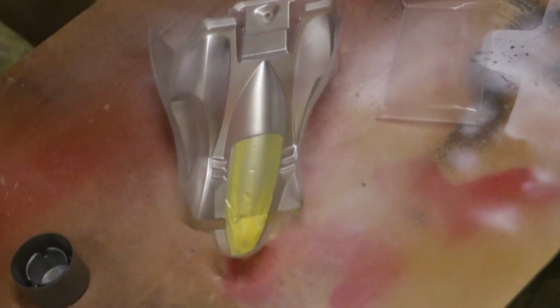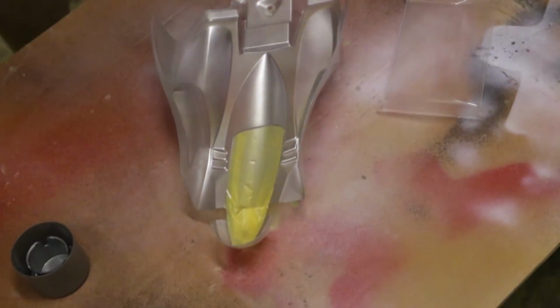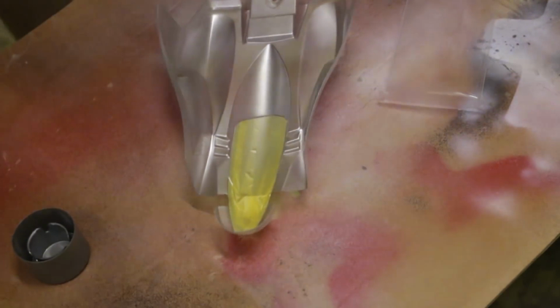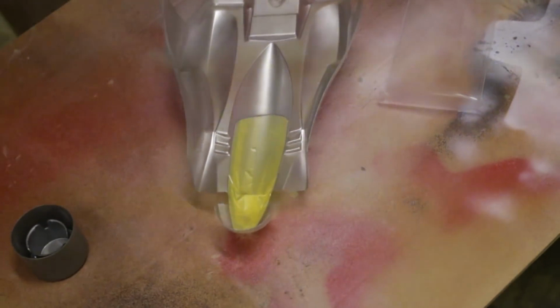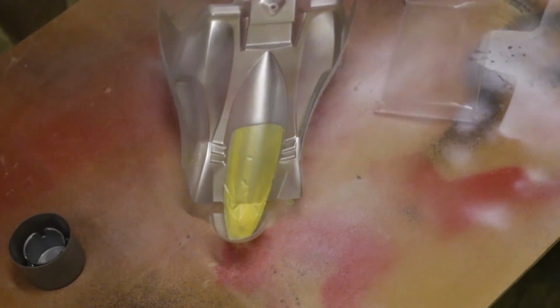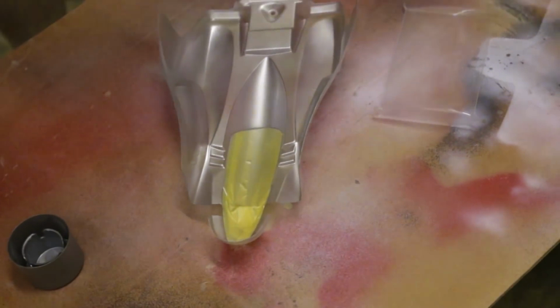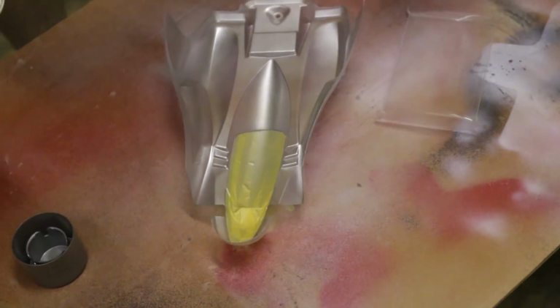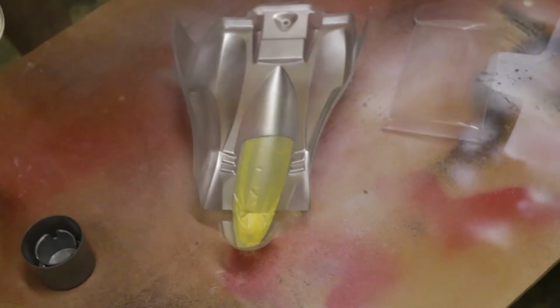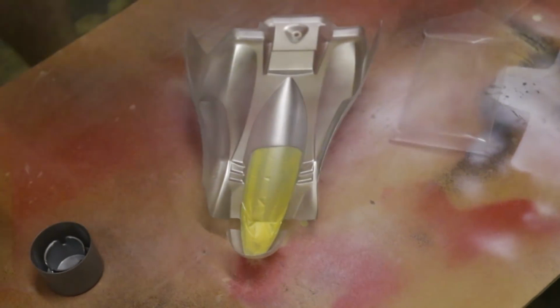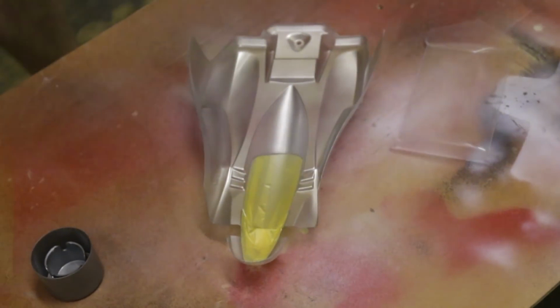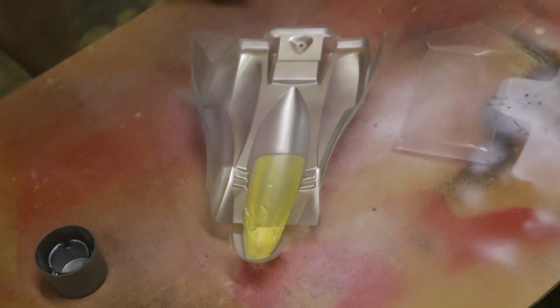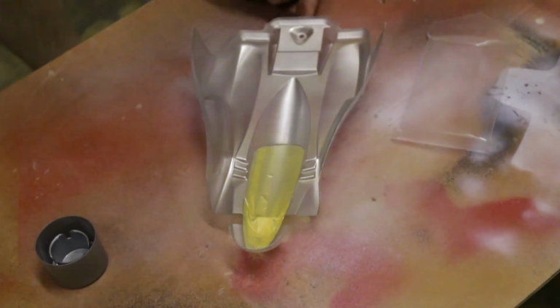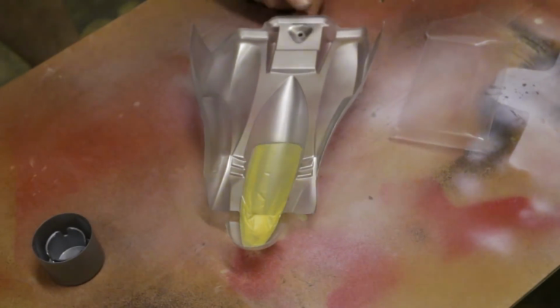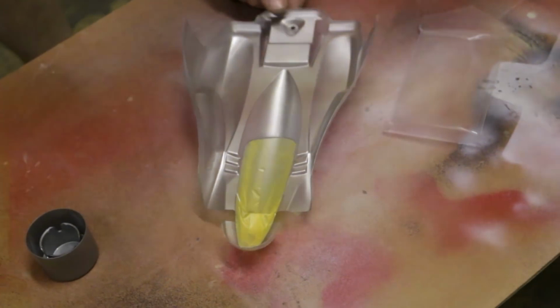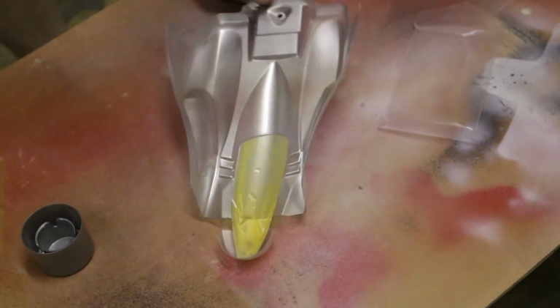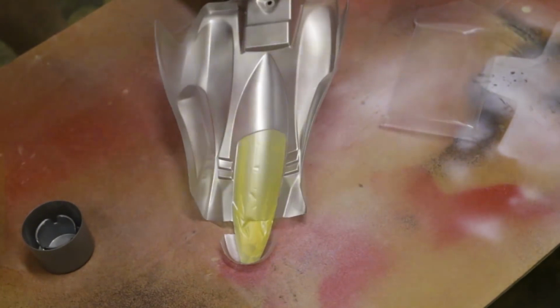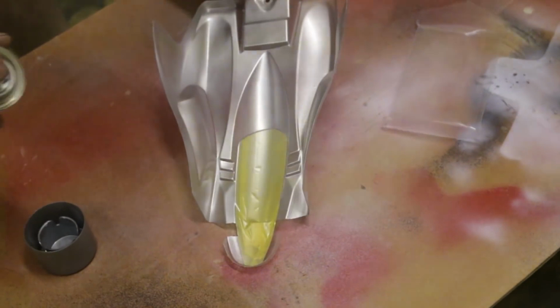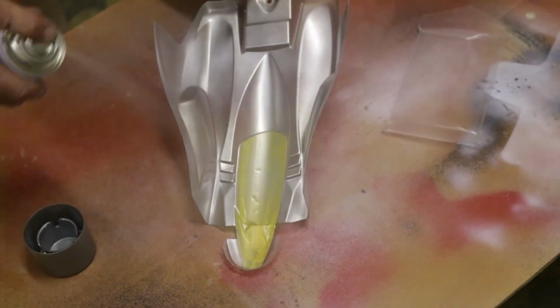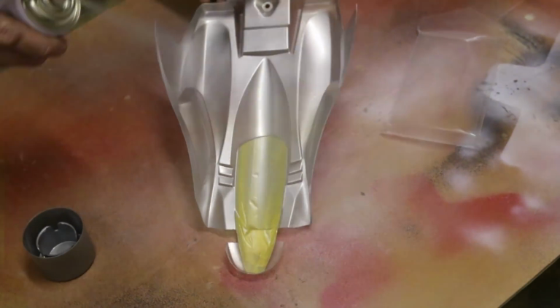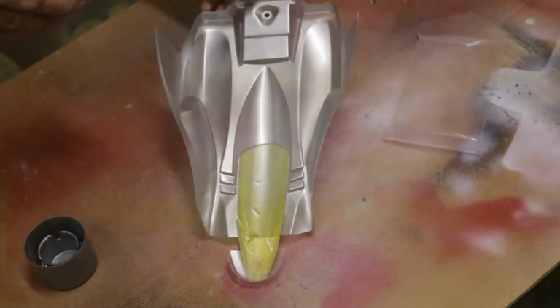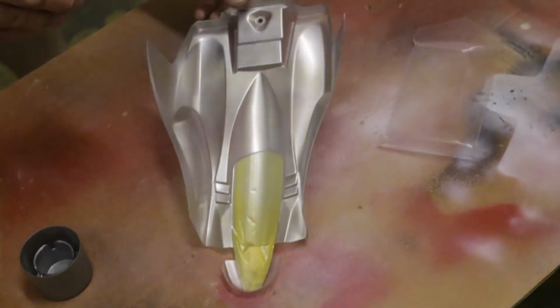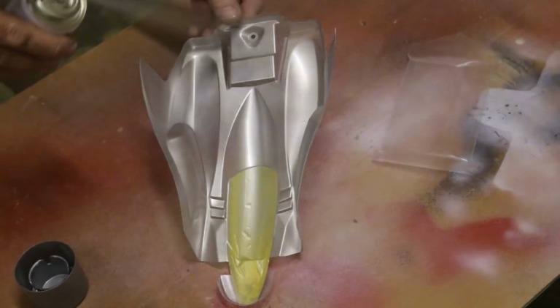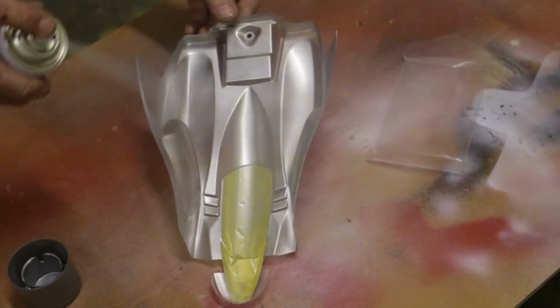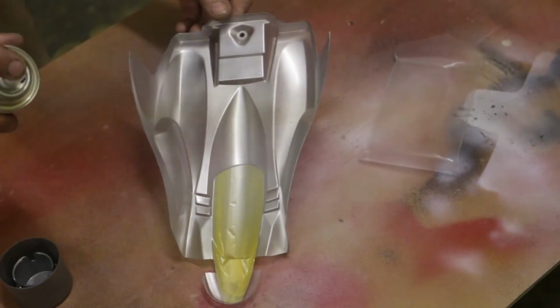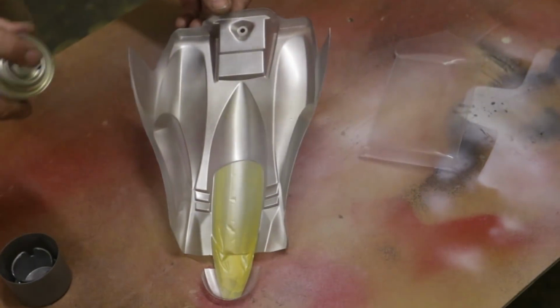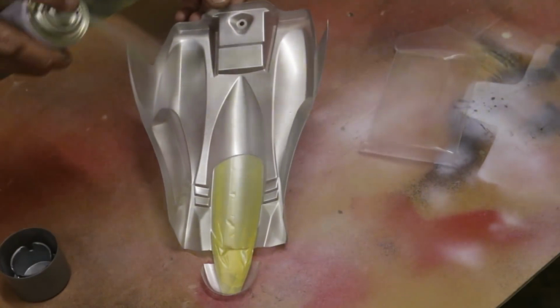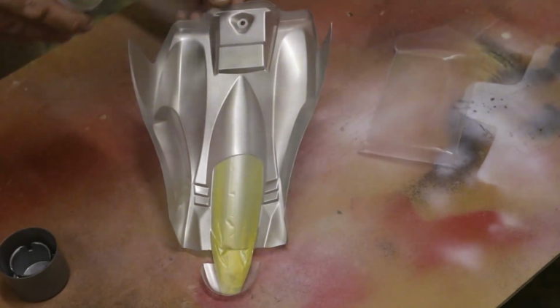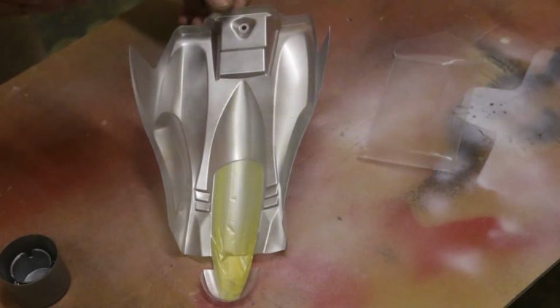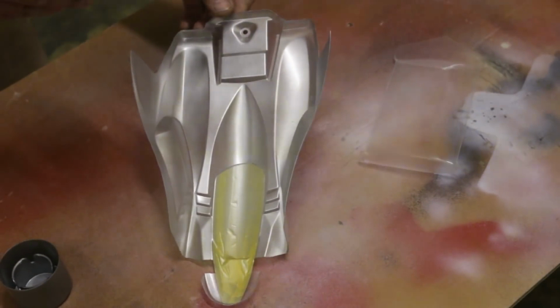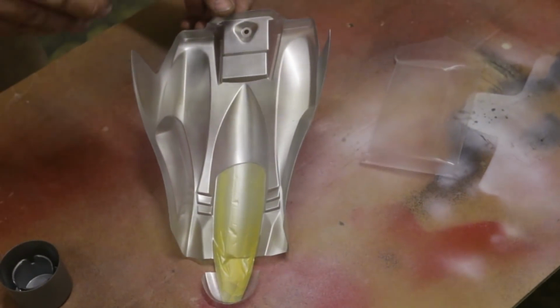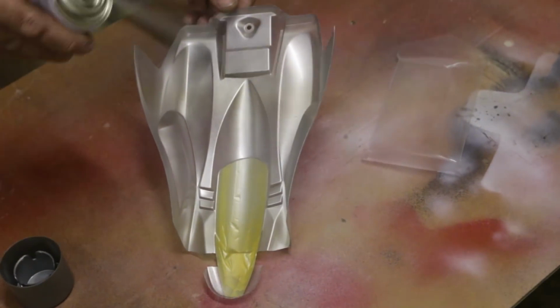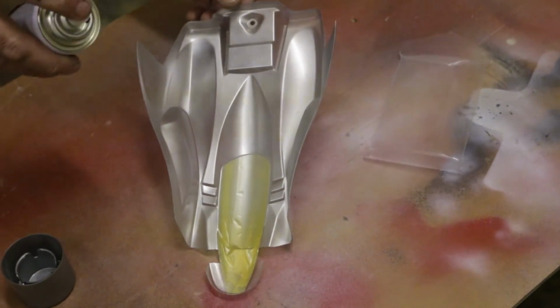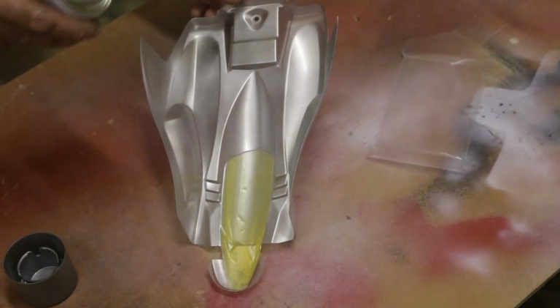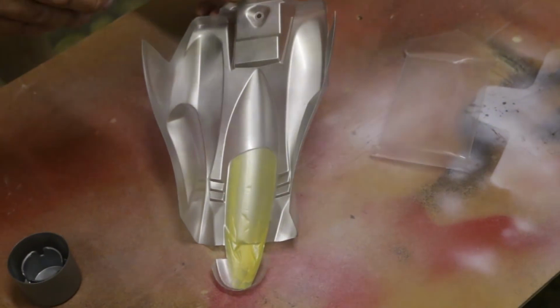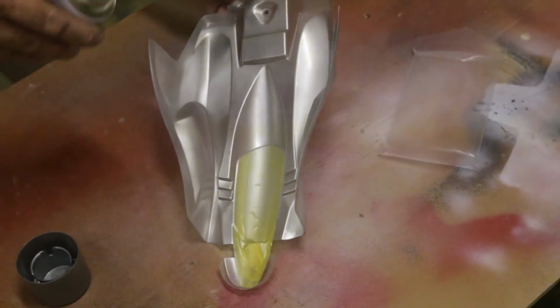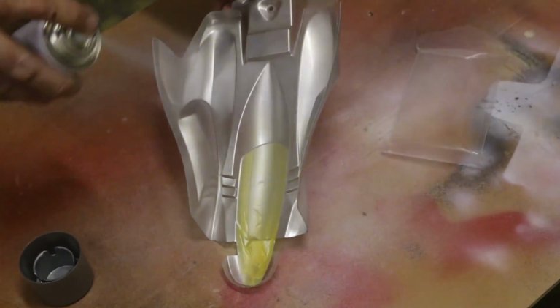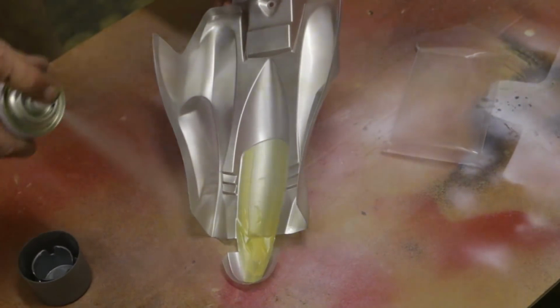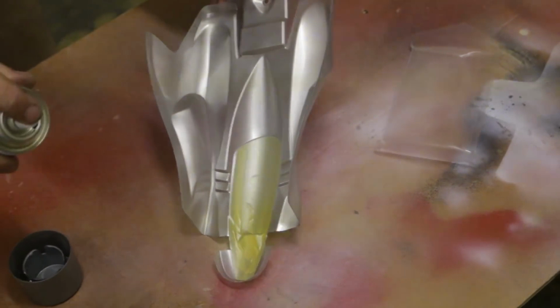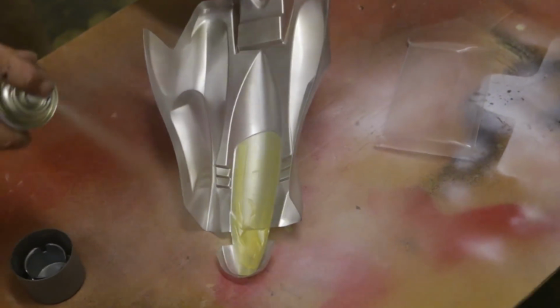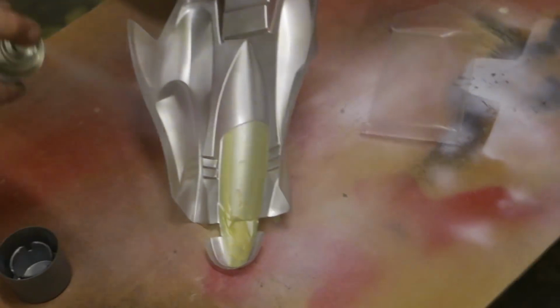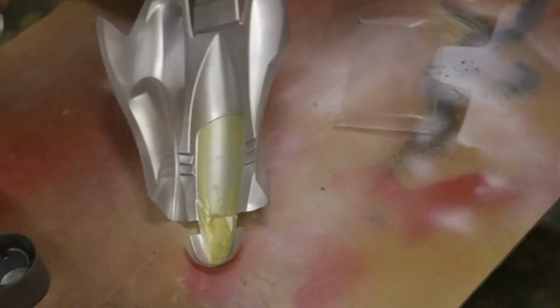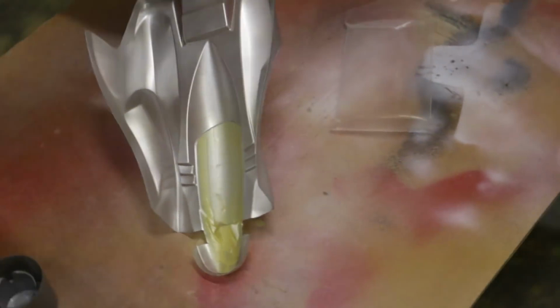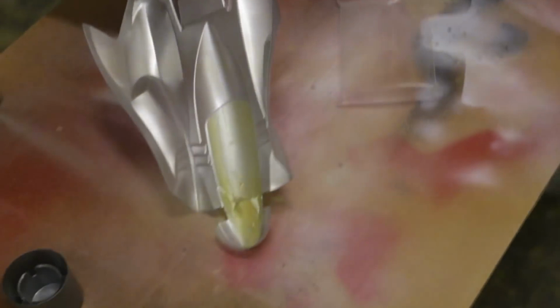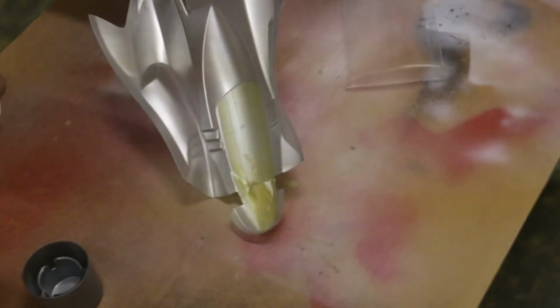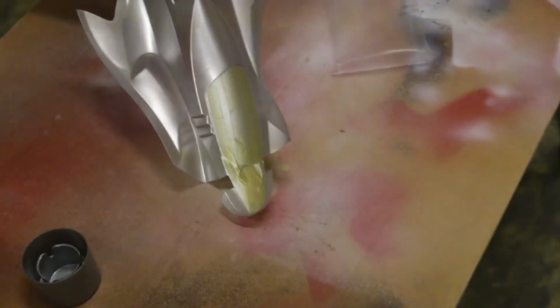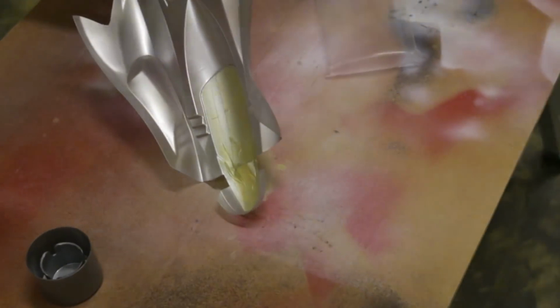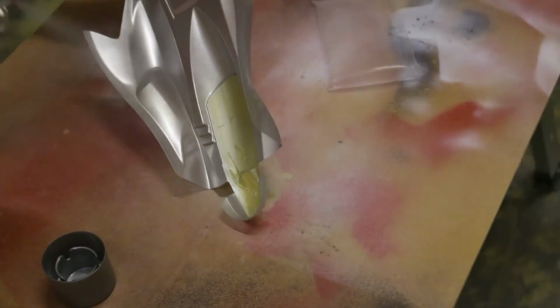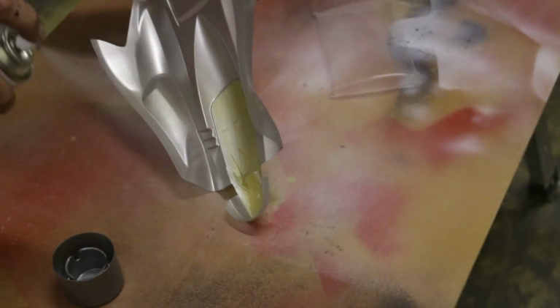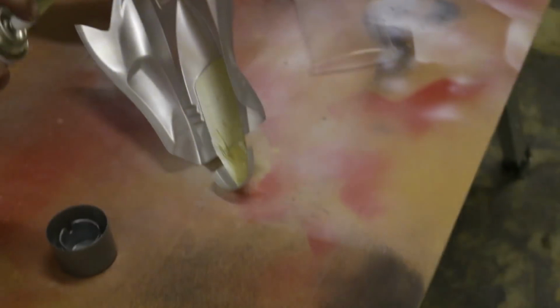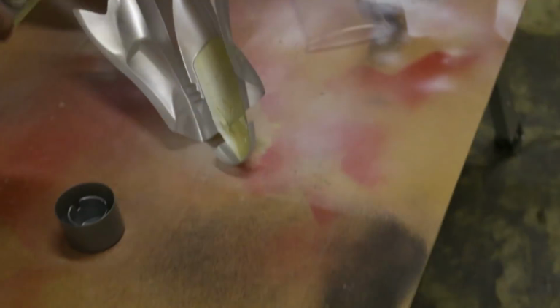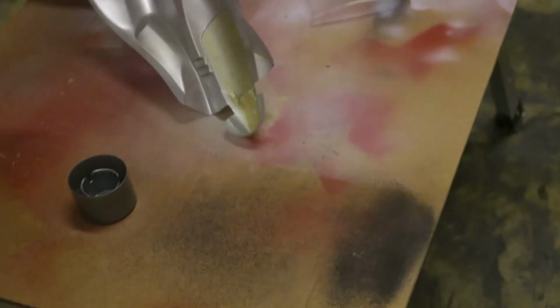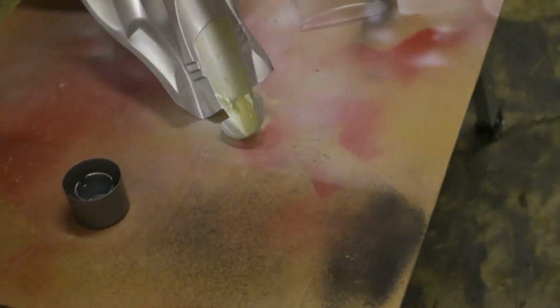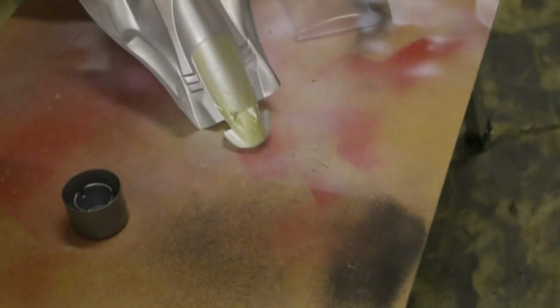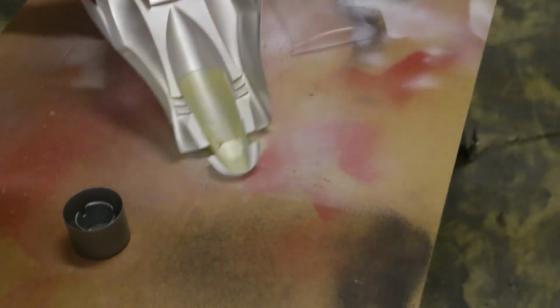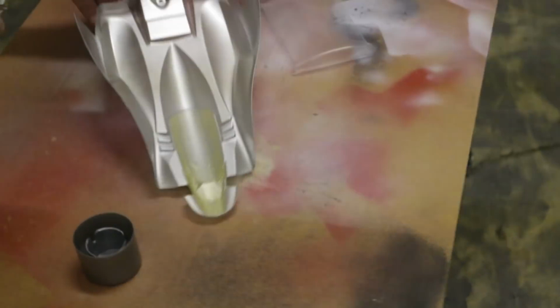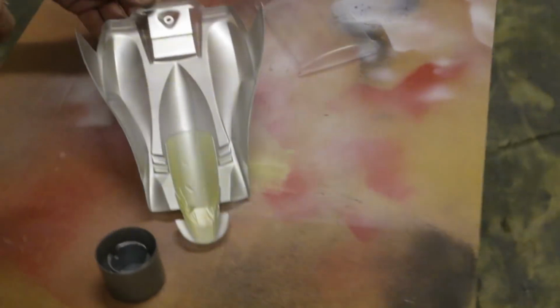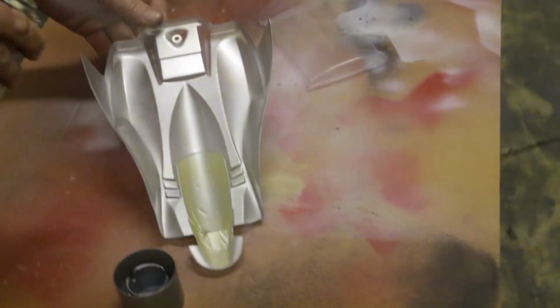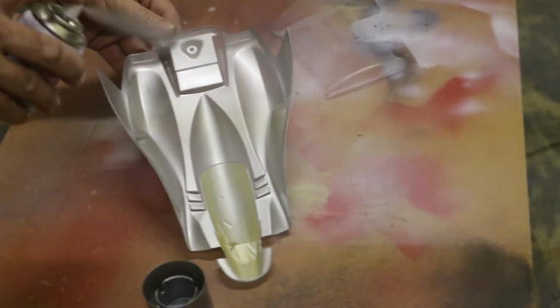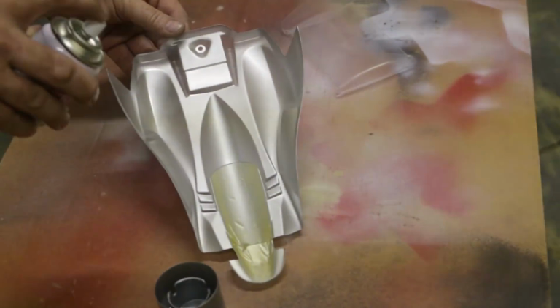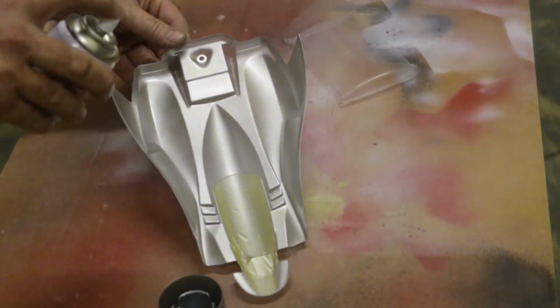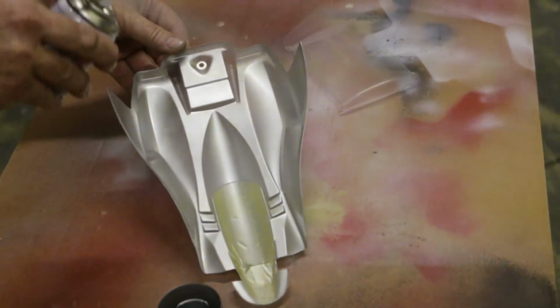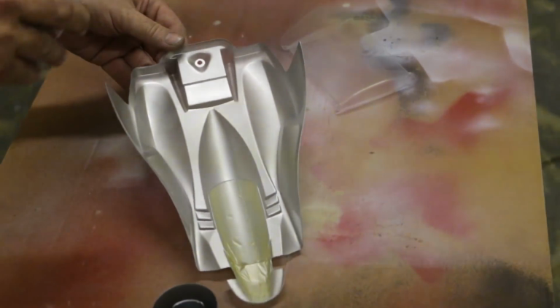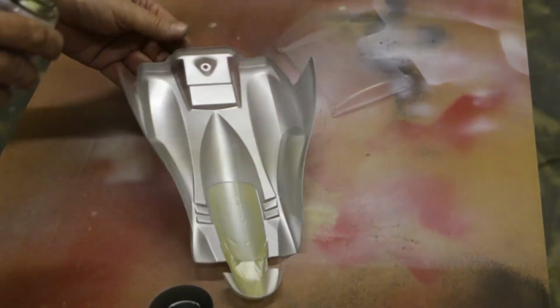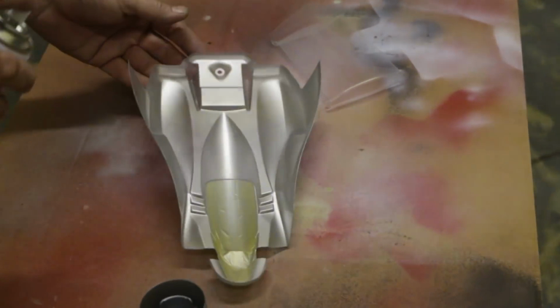All right, coat number two. Sorry about the rubbish lighting, but I can't be bothered to go and get the lights in here. You can get the gist of what we're doing.